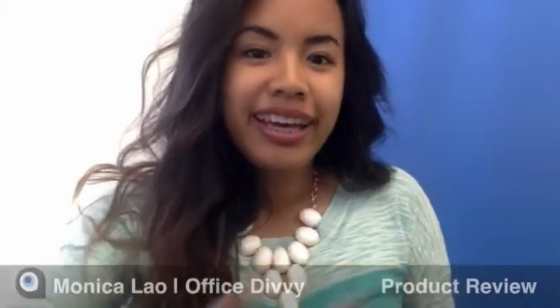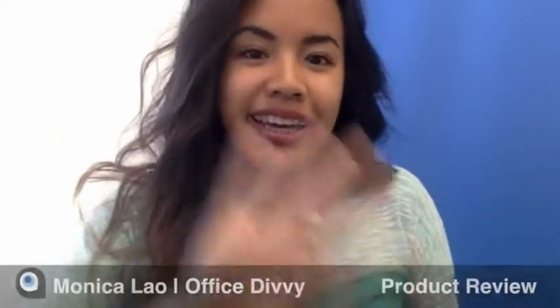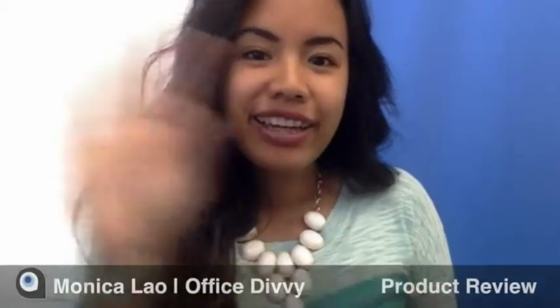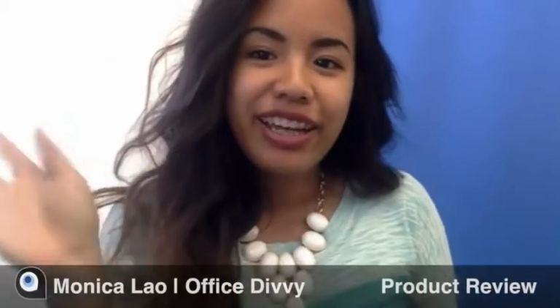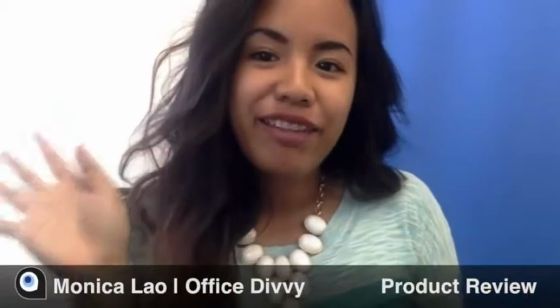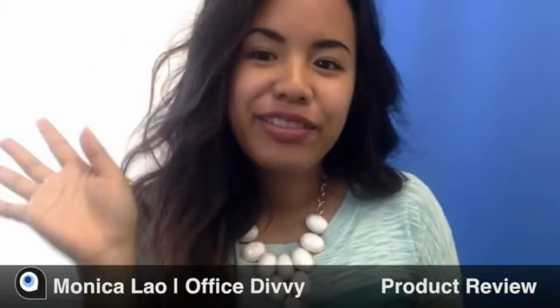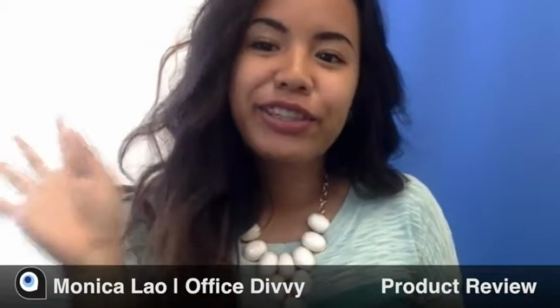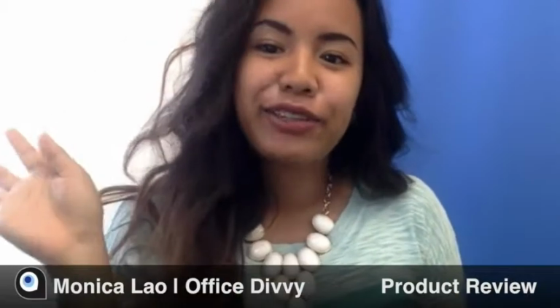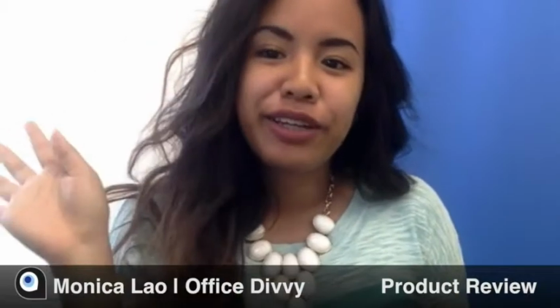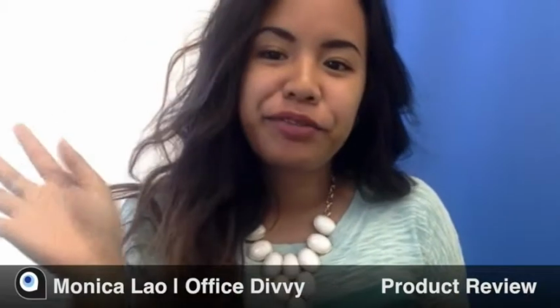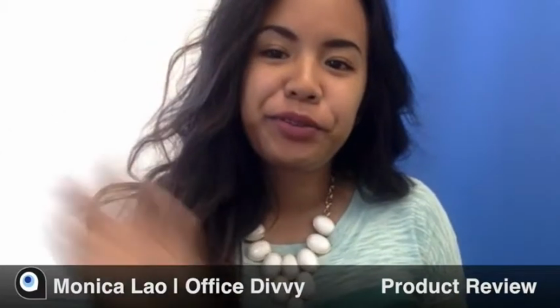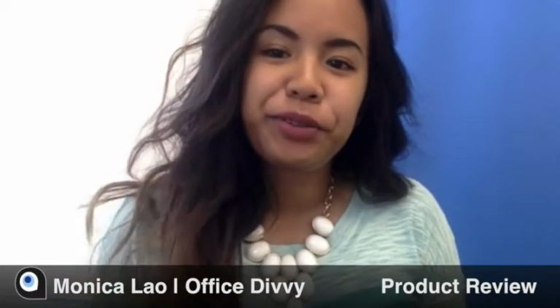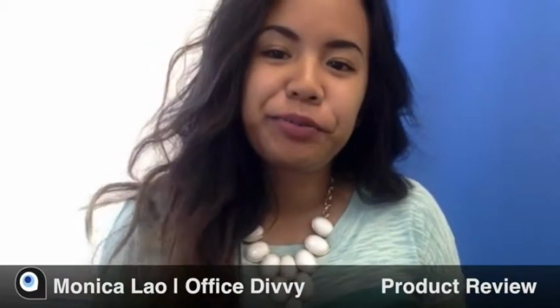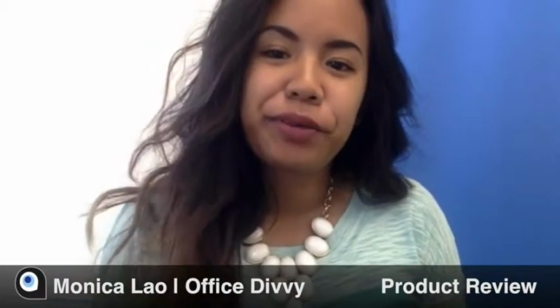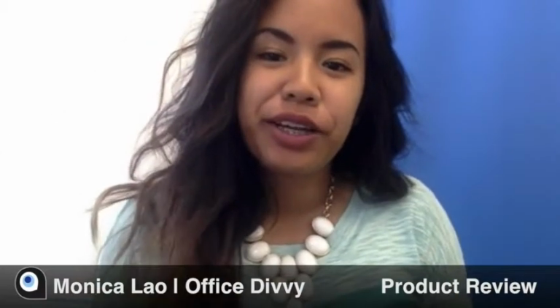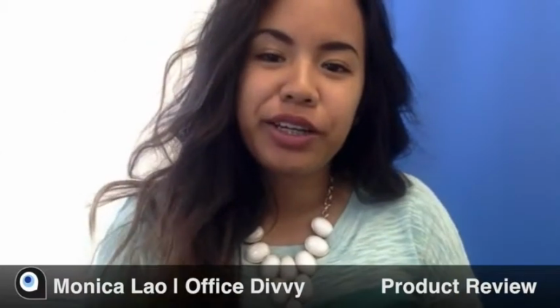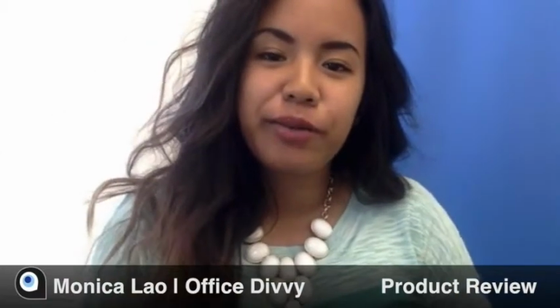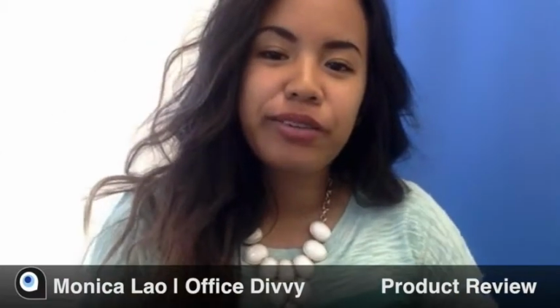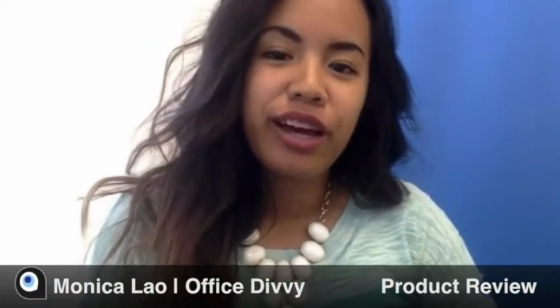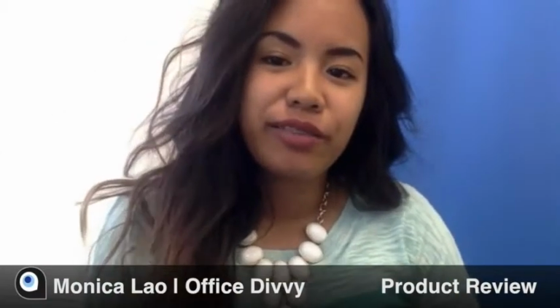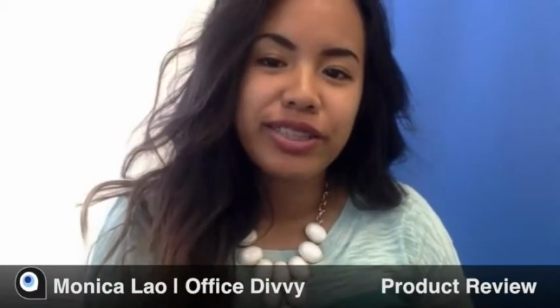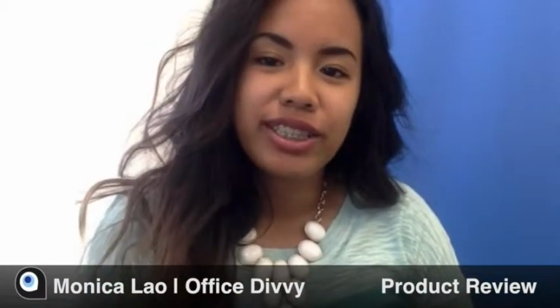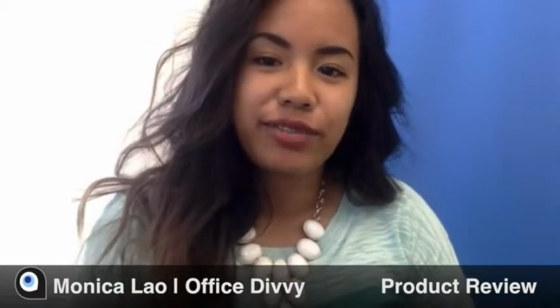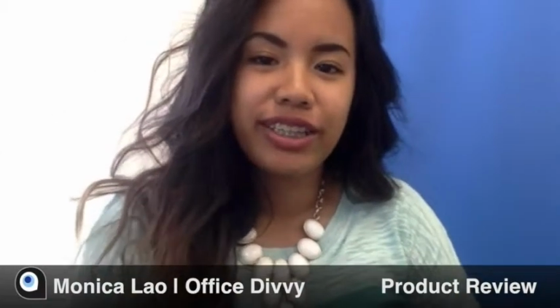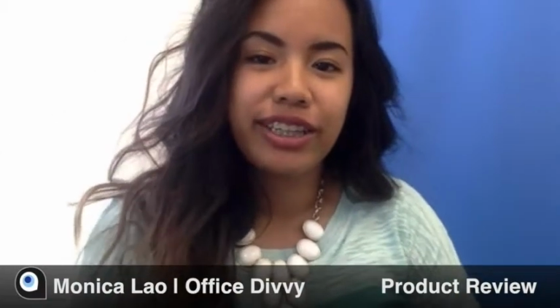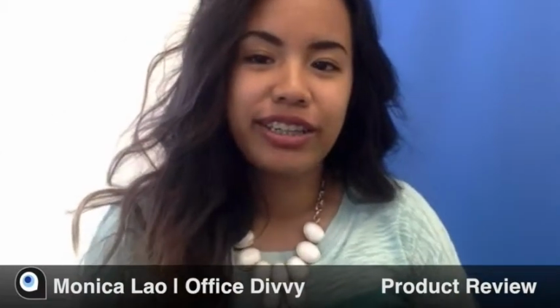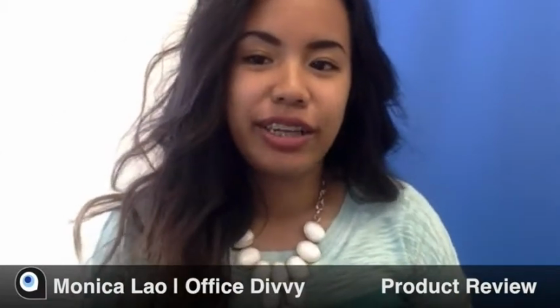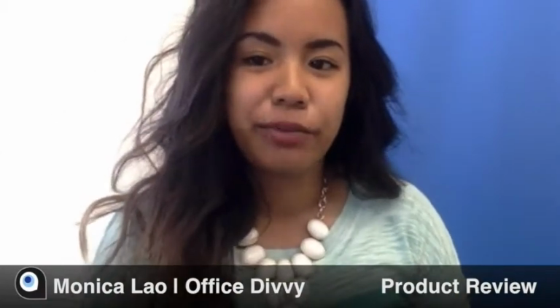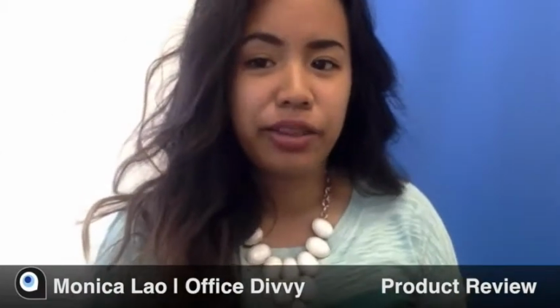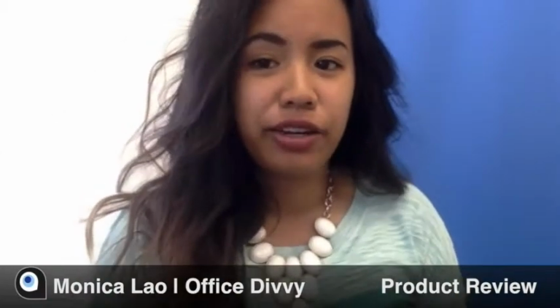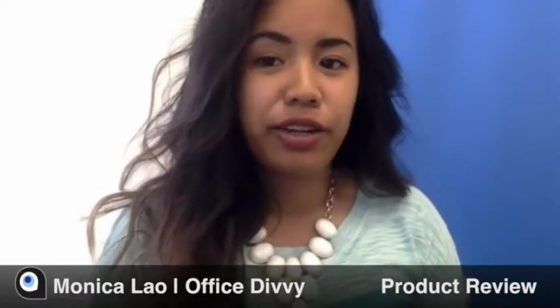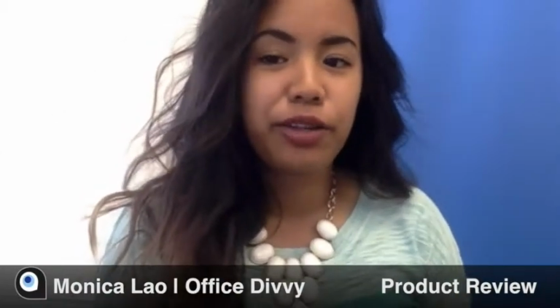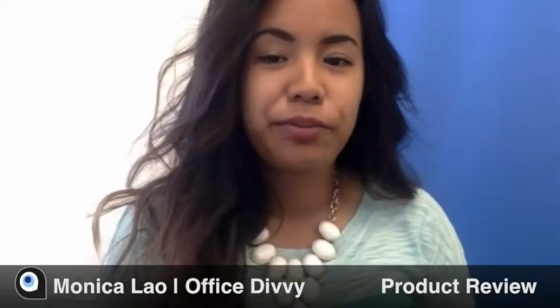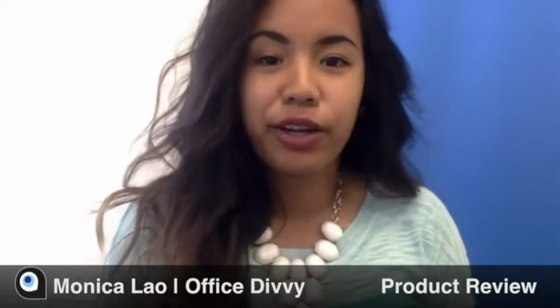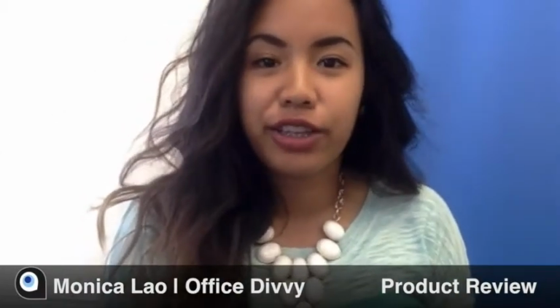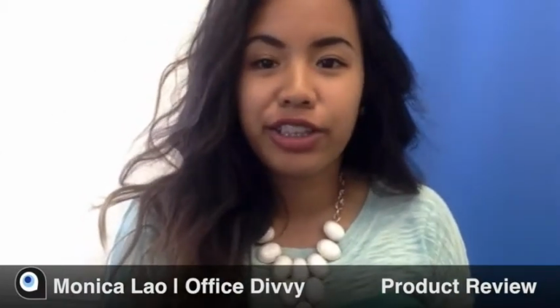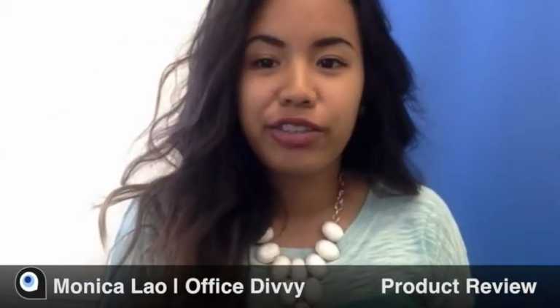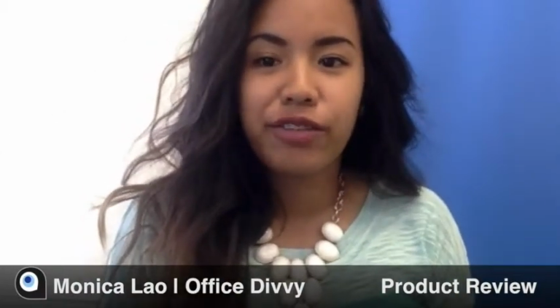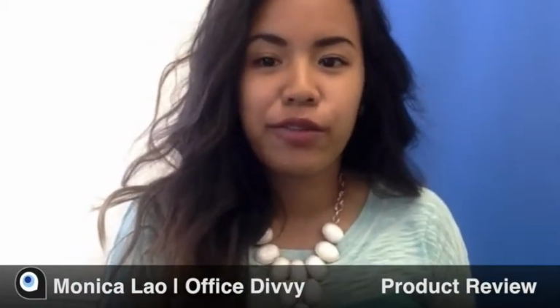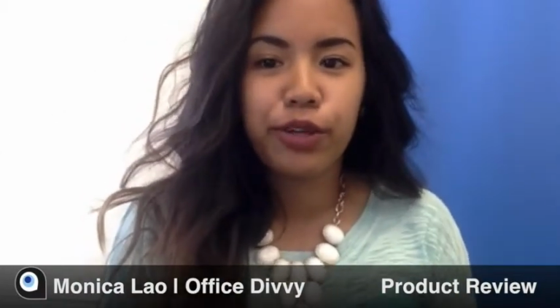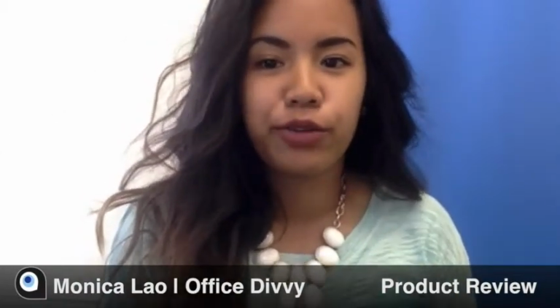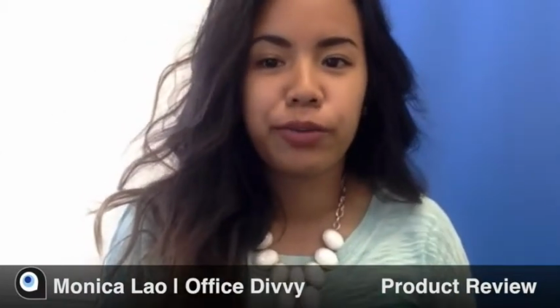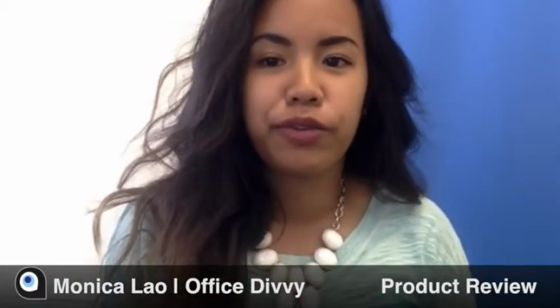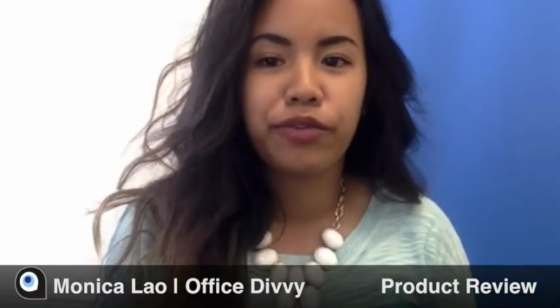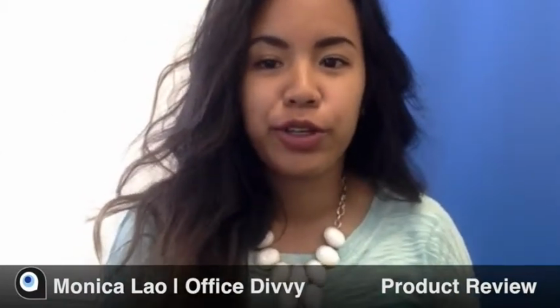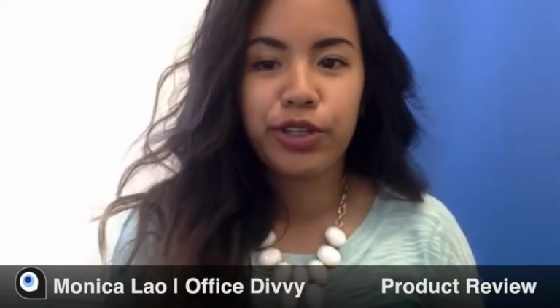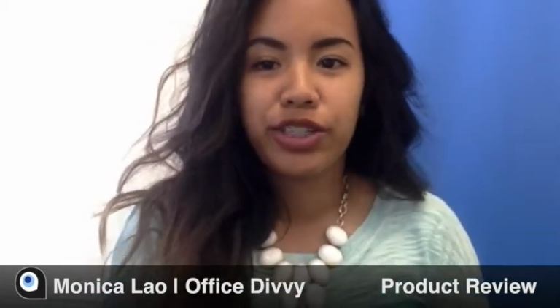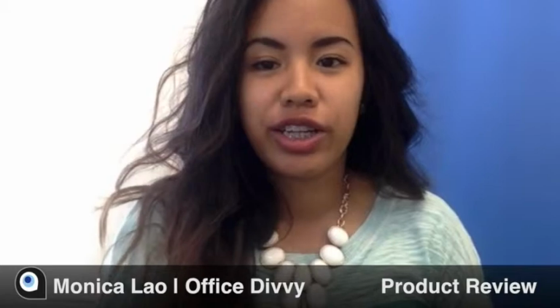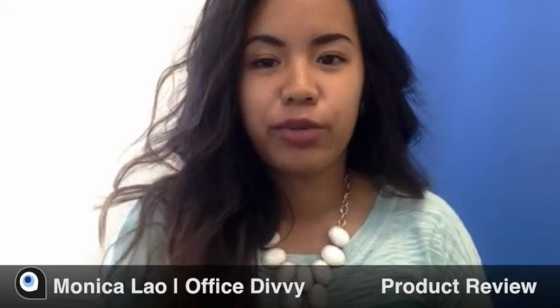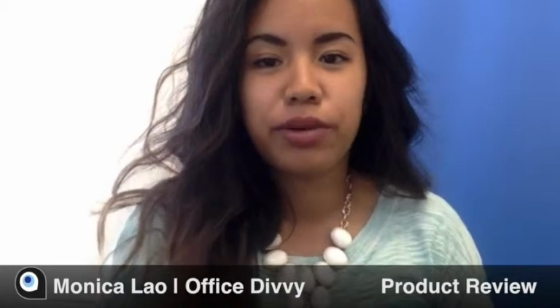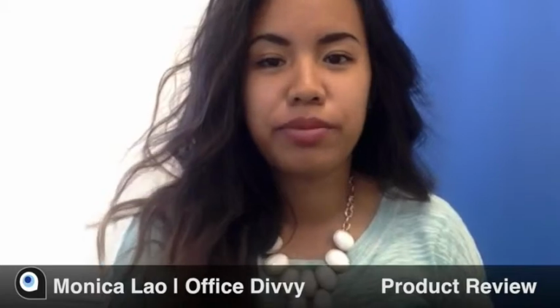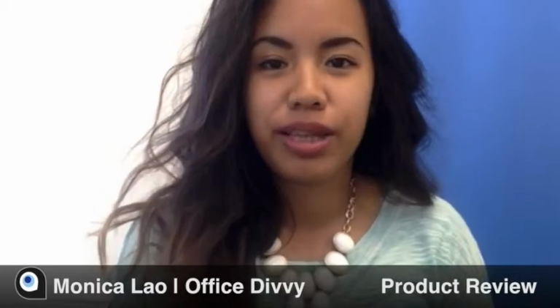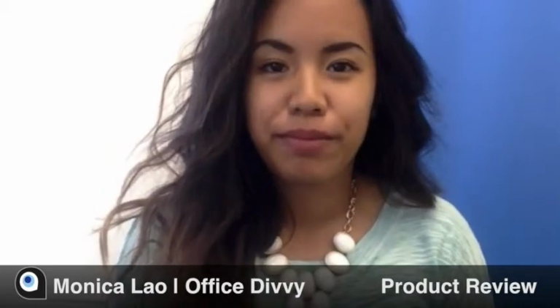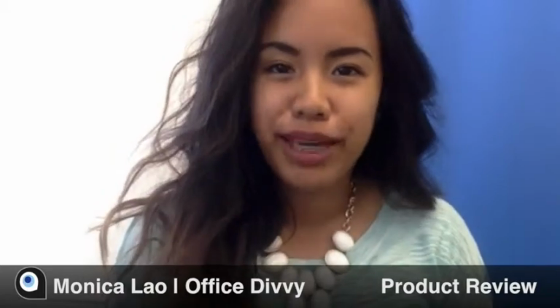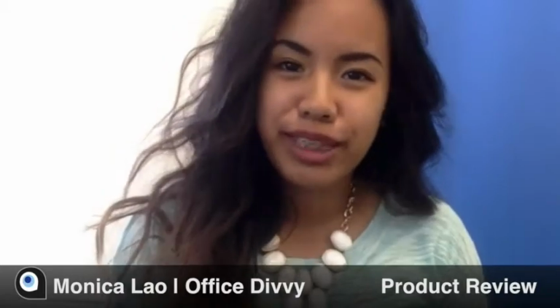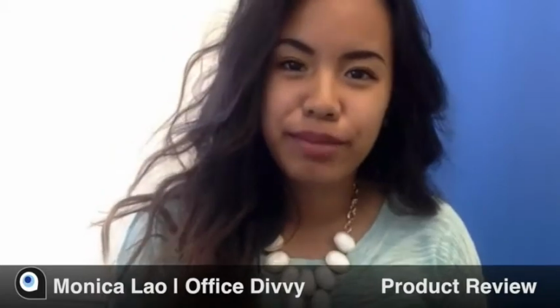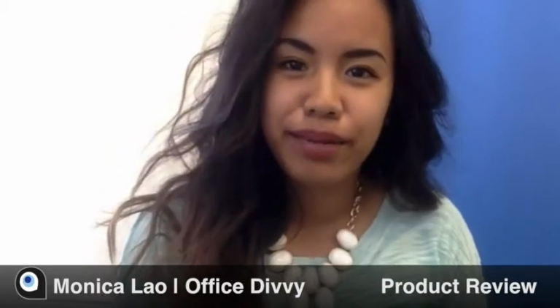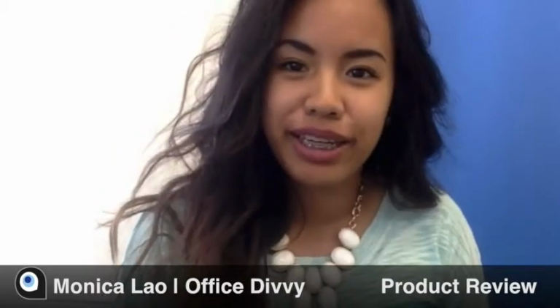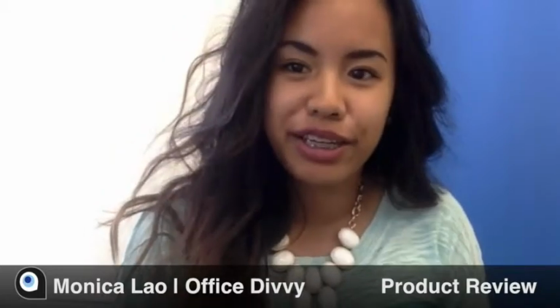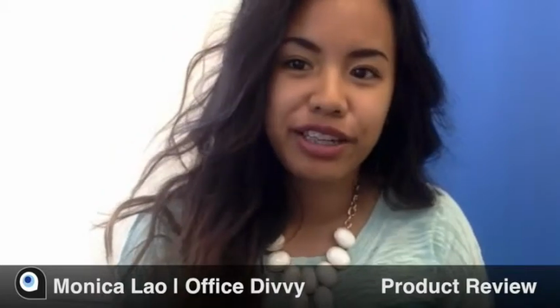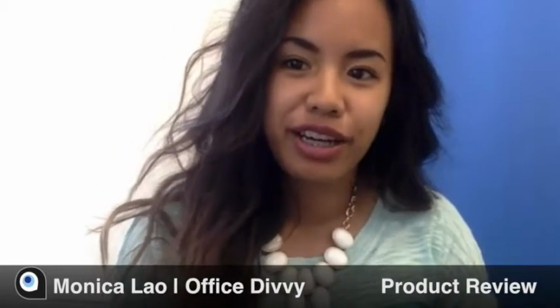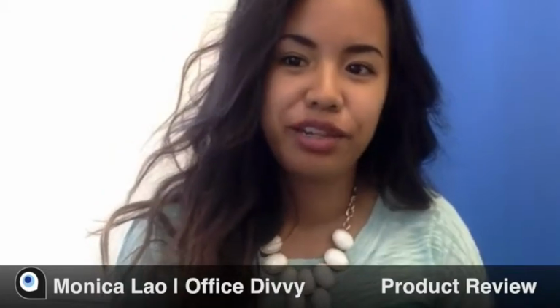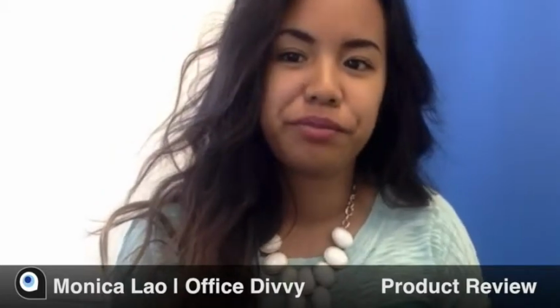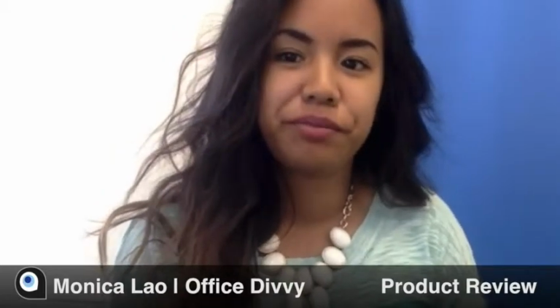Good afternoon everyone. Monica with Office Divi here again with another product review from the photo sharing website Pixabay.com.